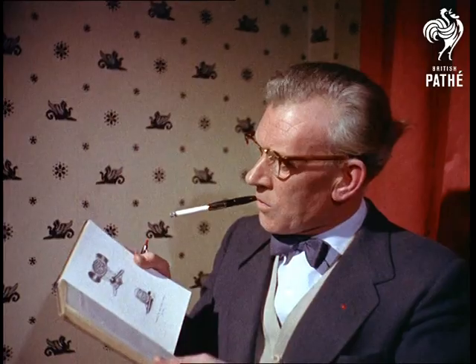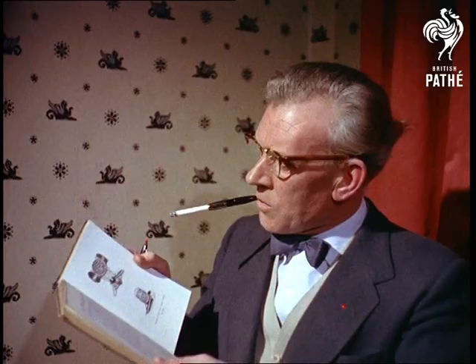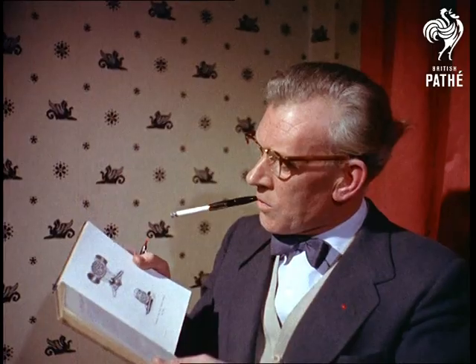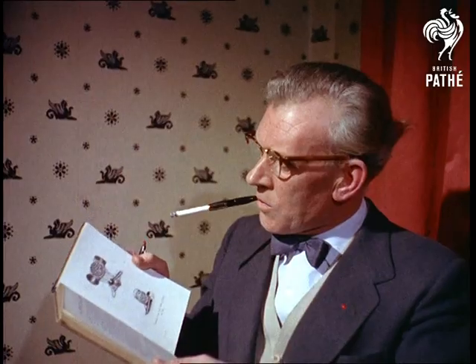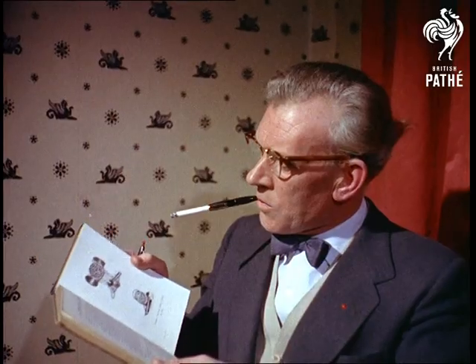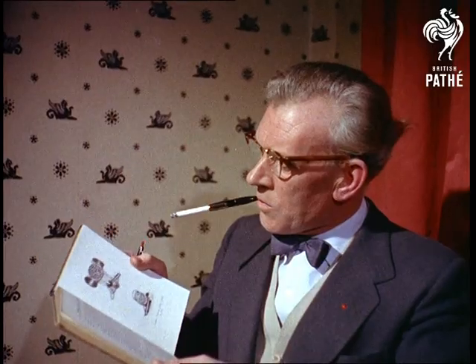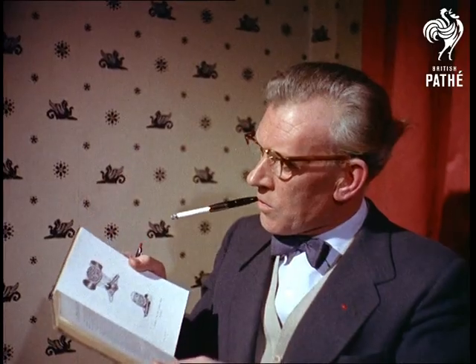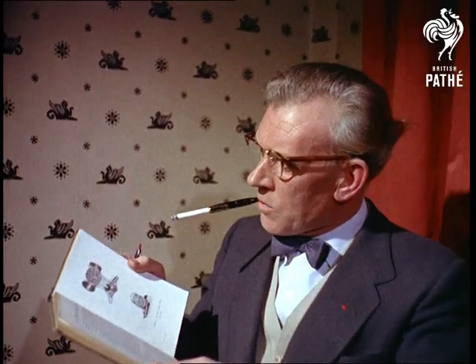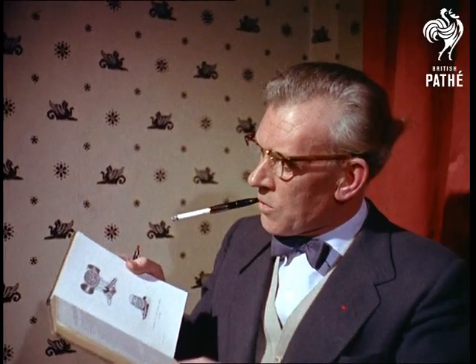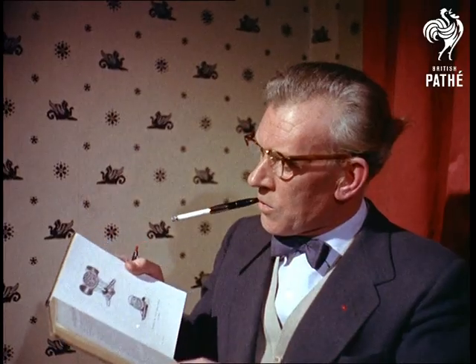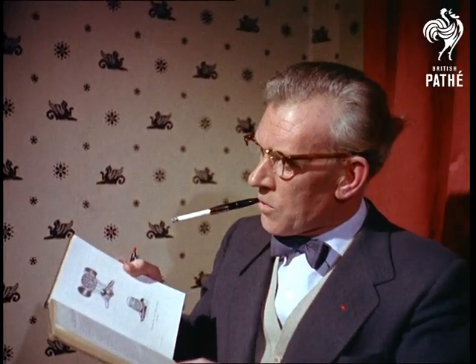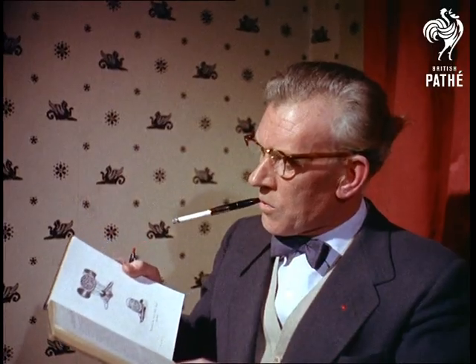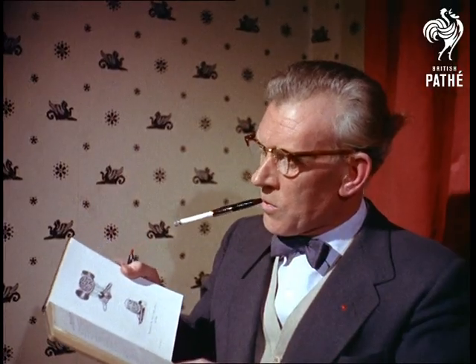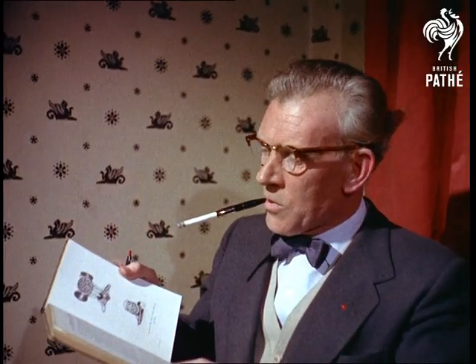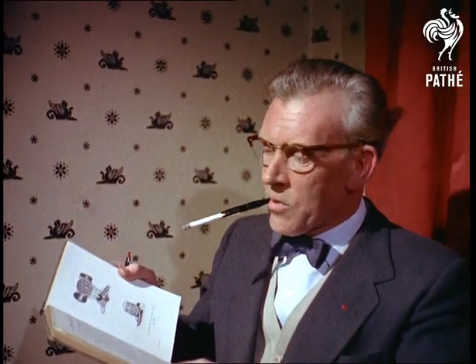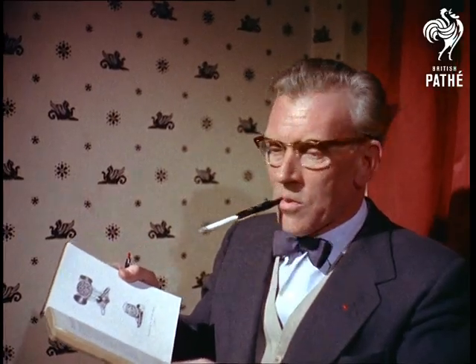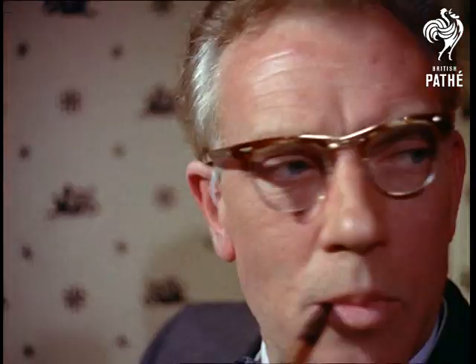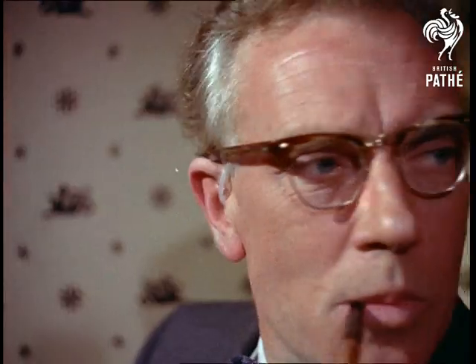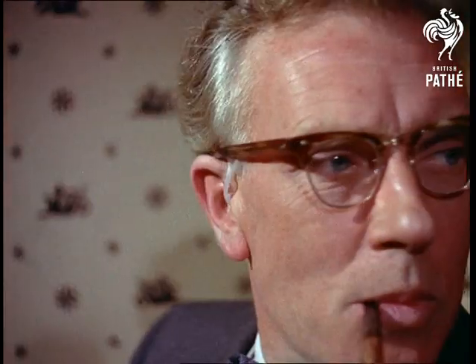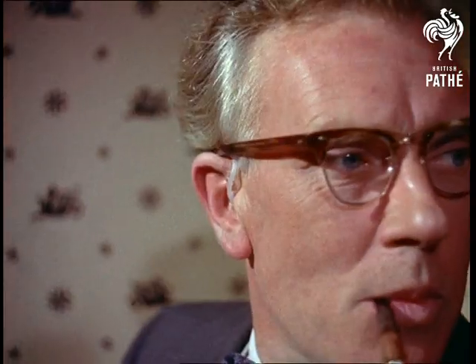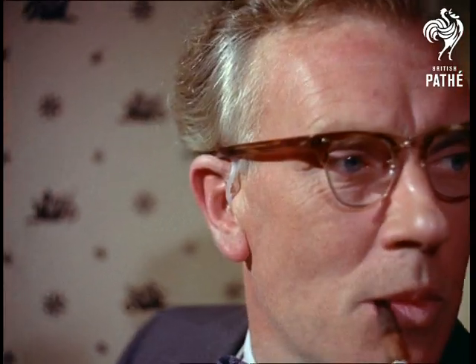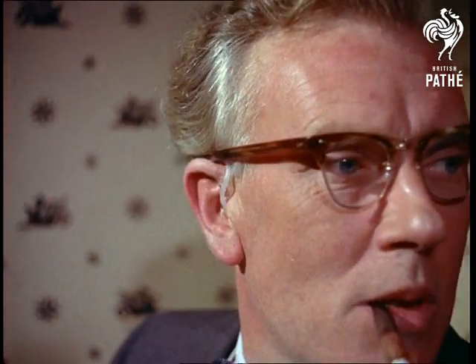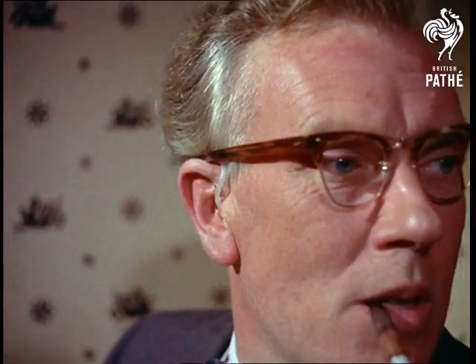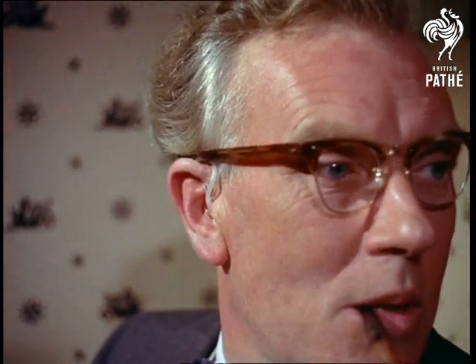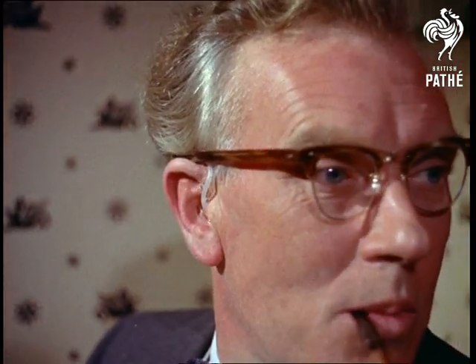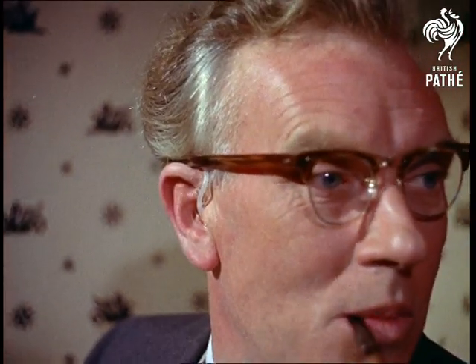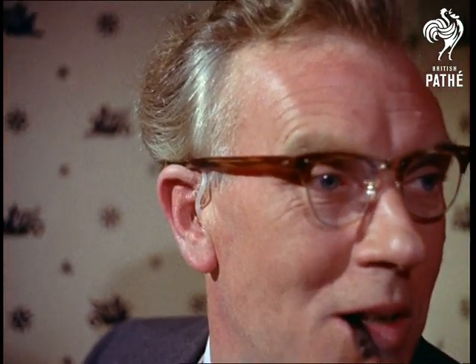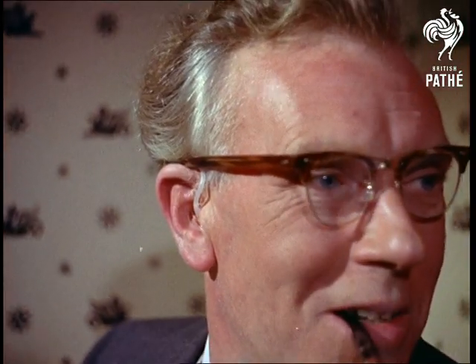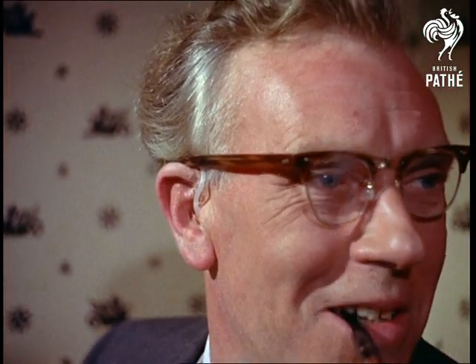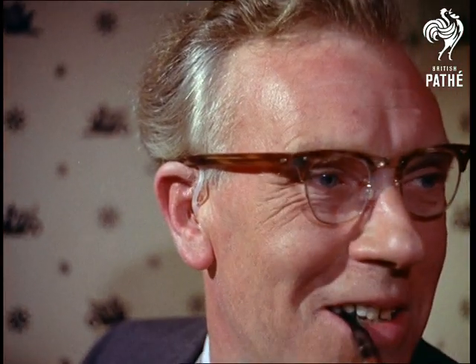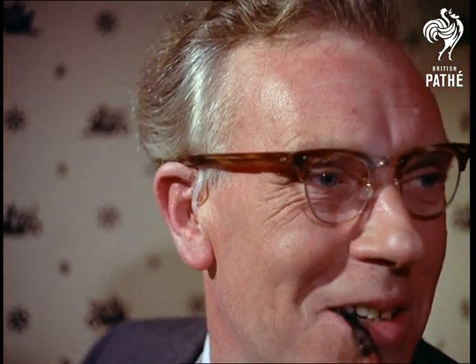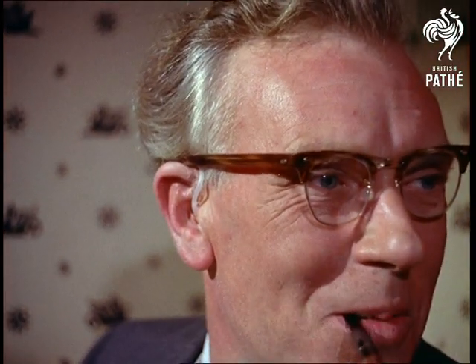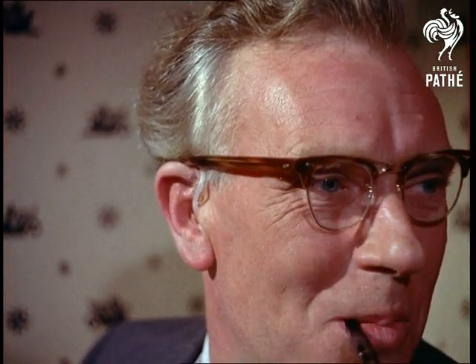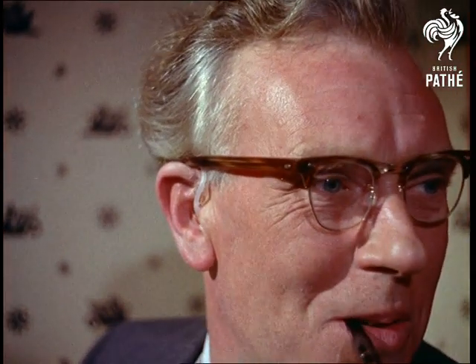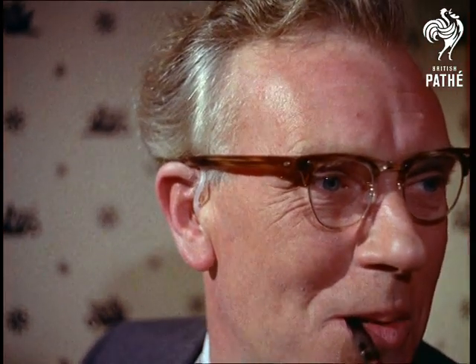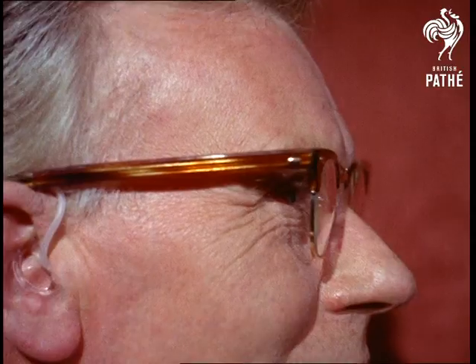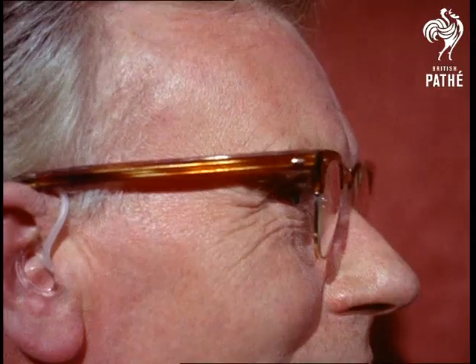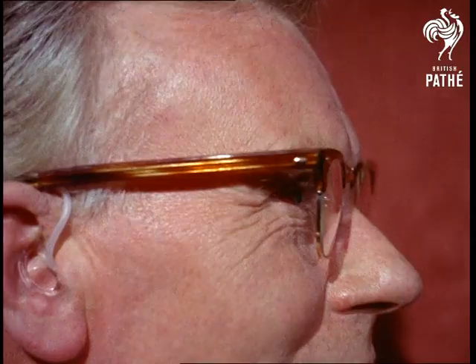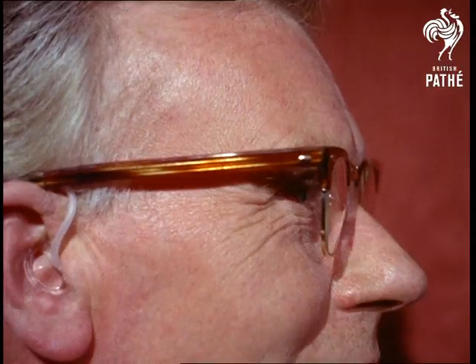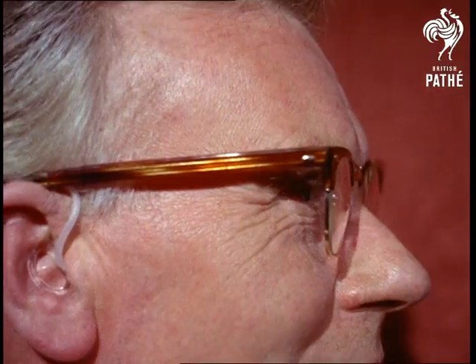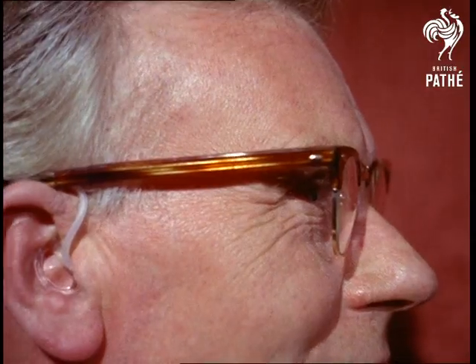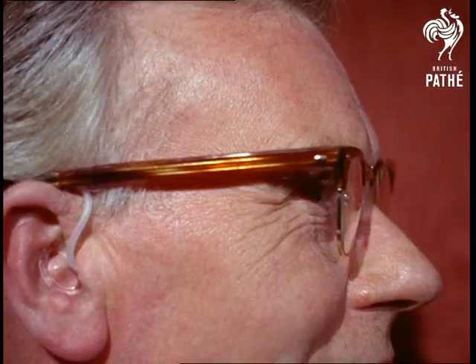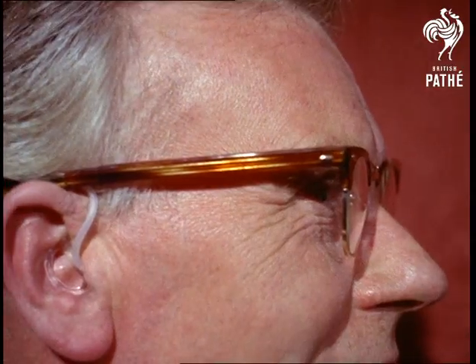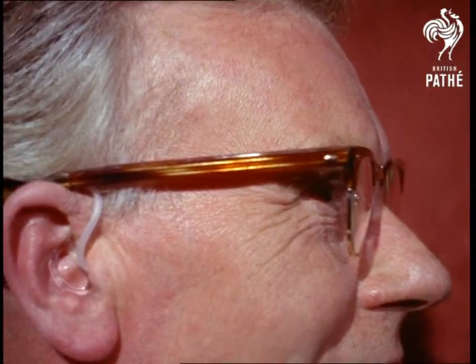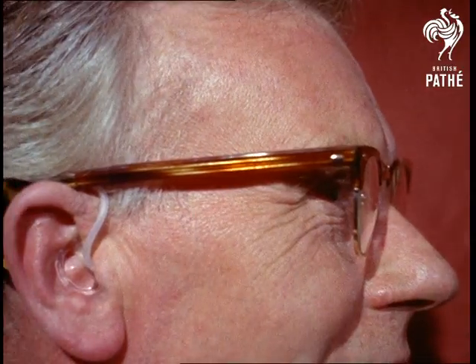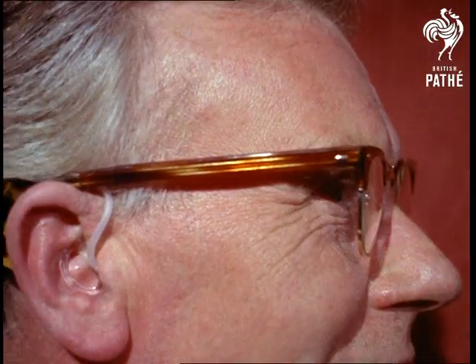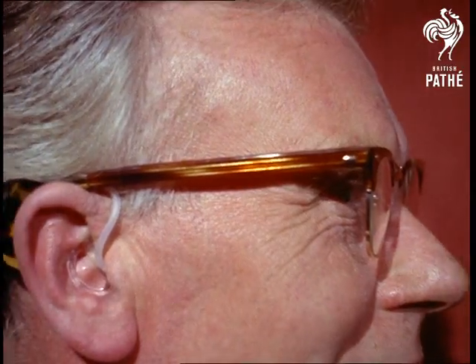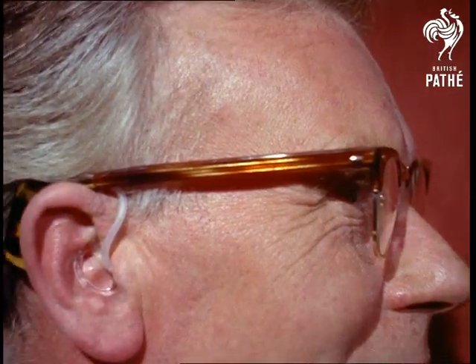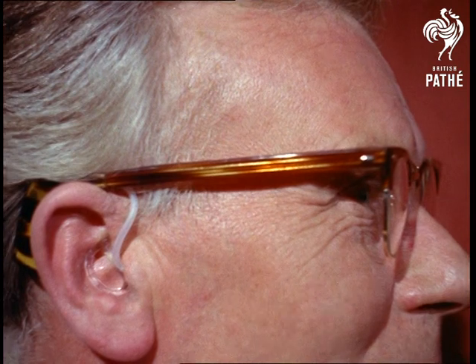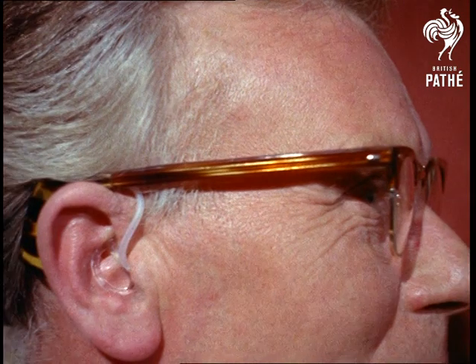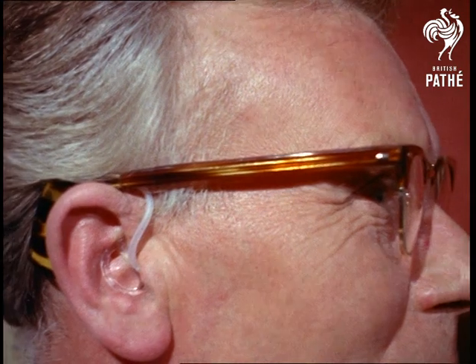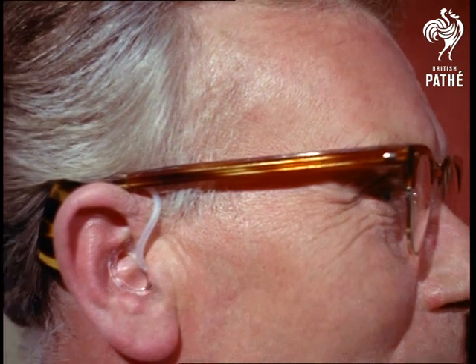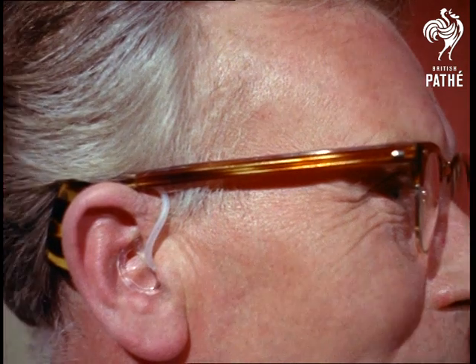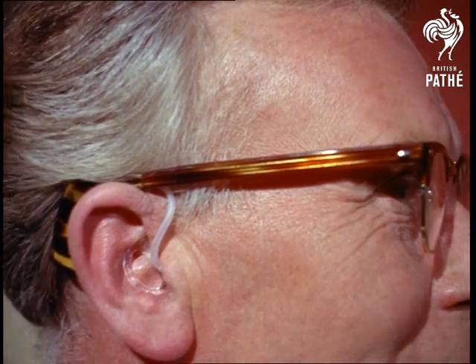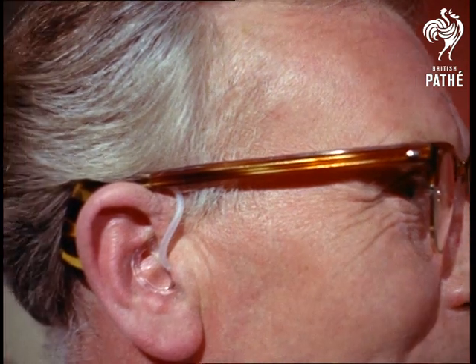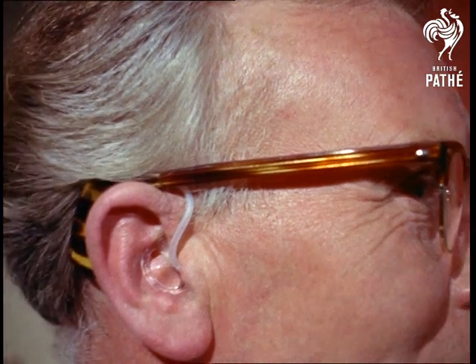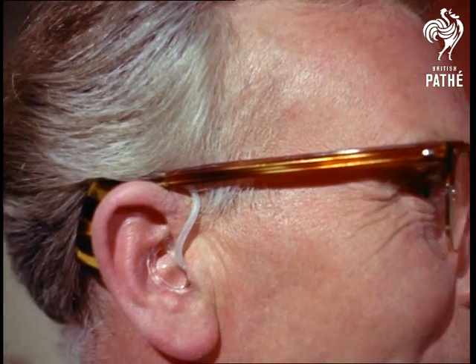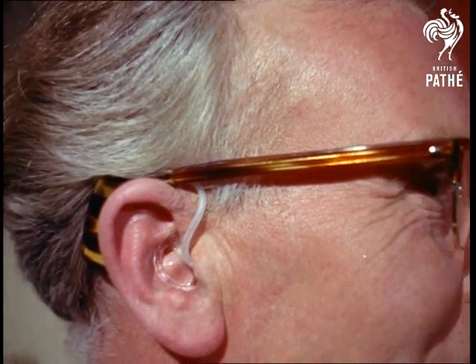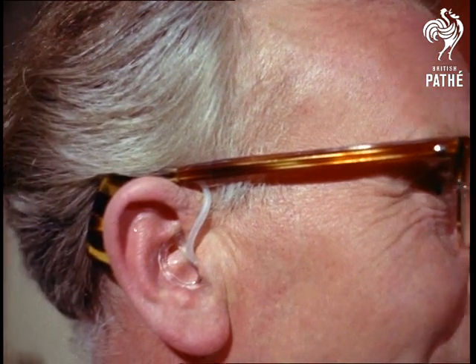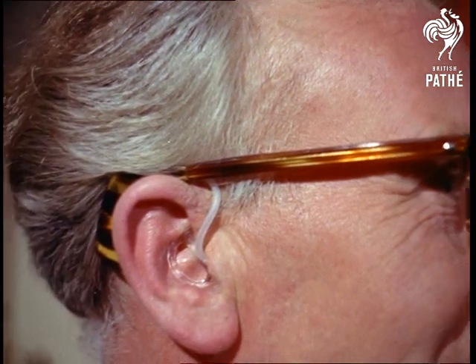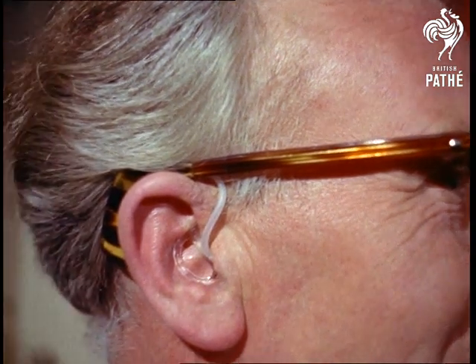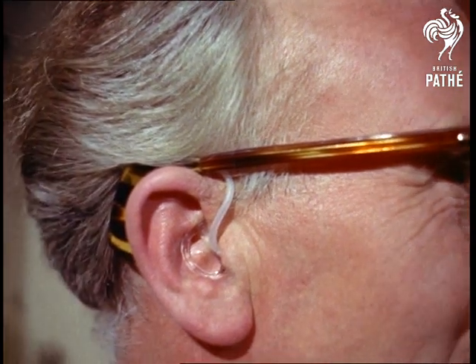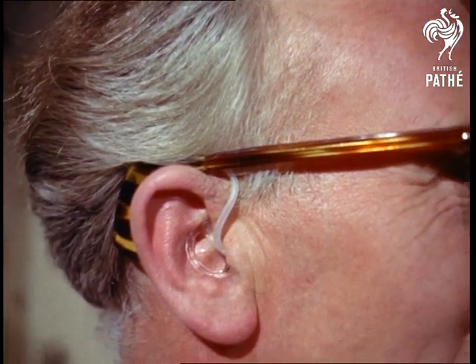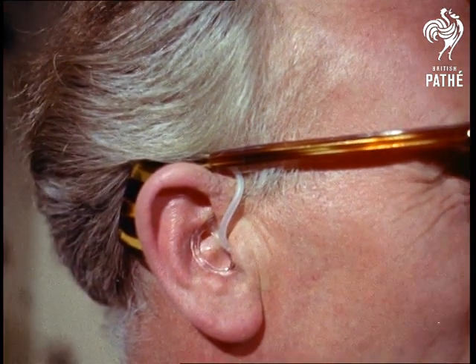Finally, an apparently ordinary-looking pair of spectacles — typical of the ingenuity of hearing aid designers today.